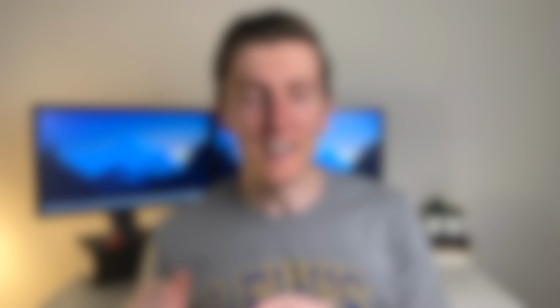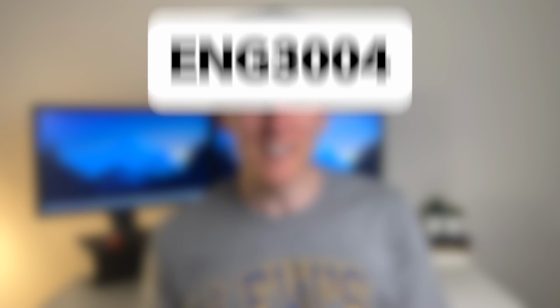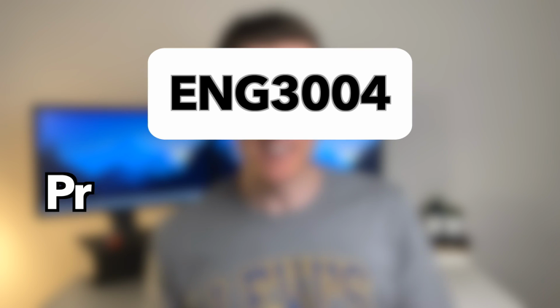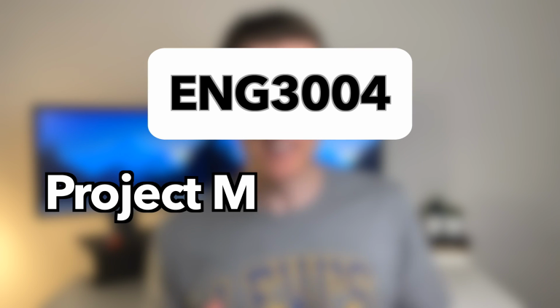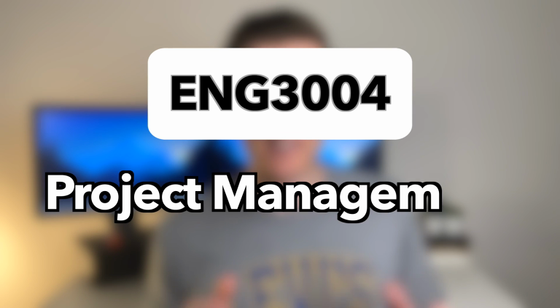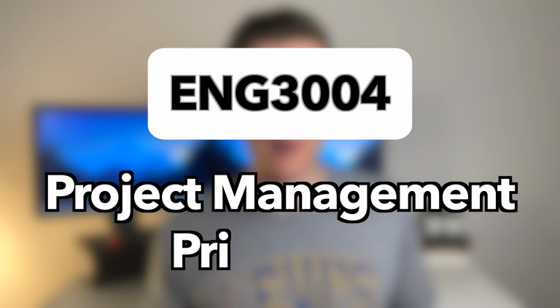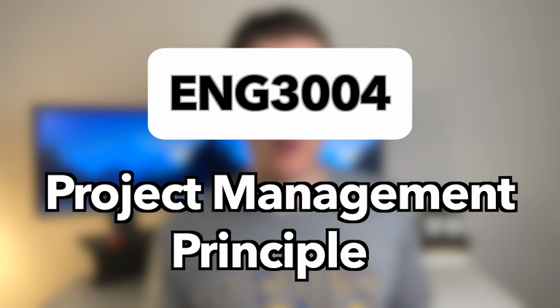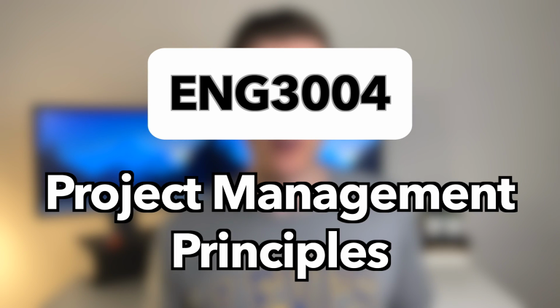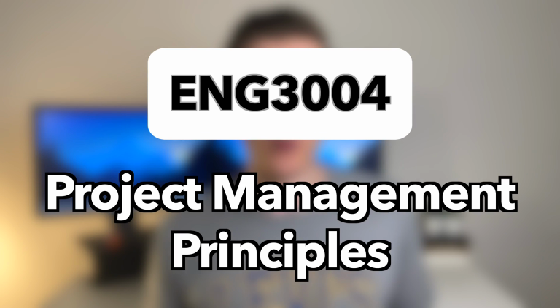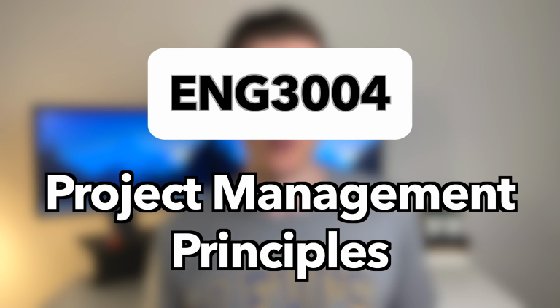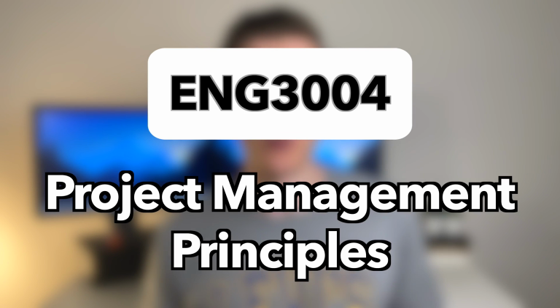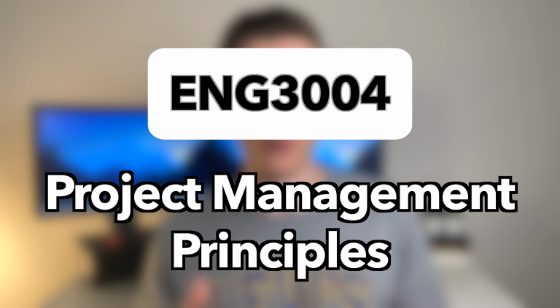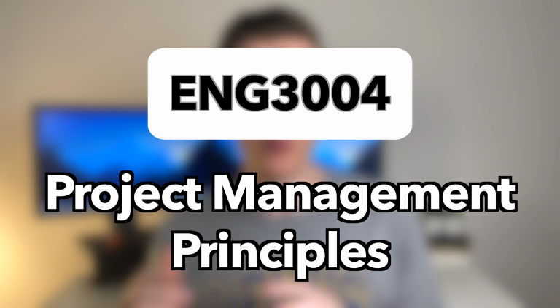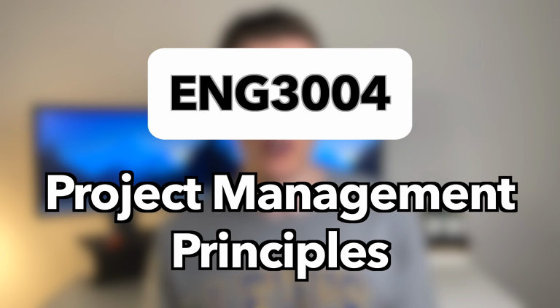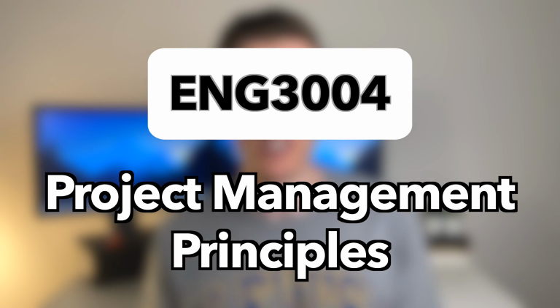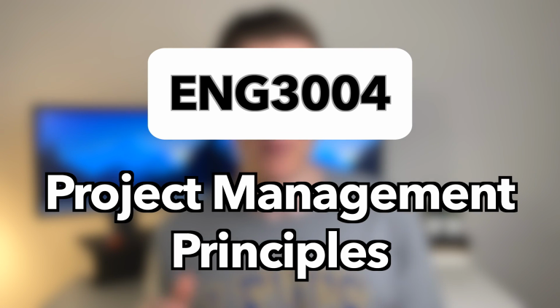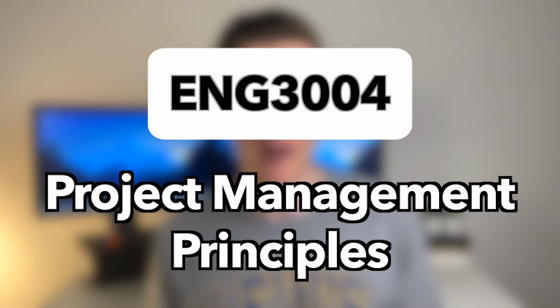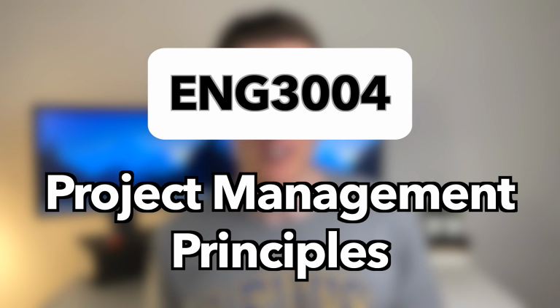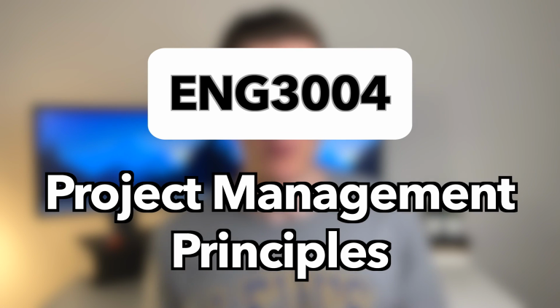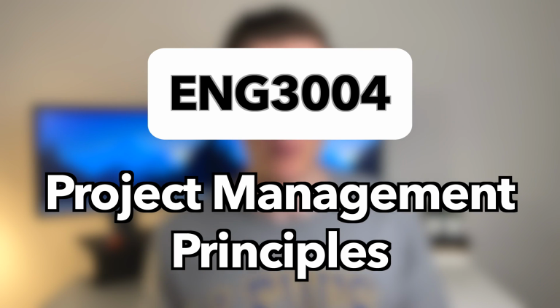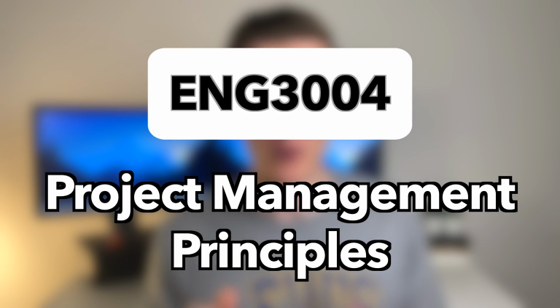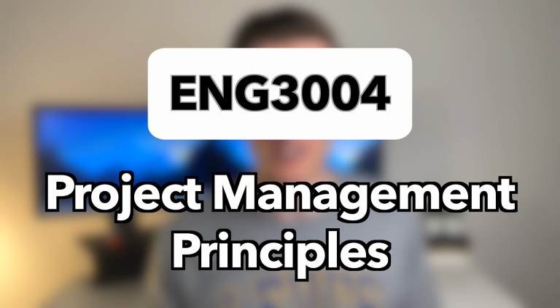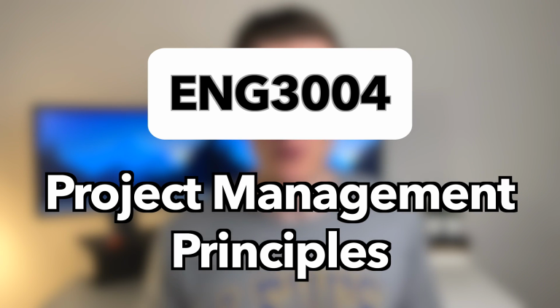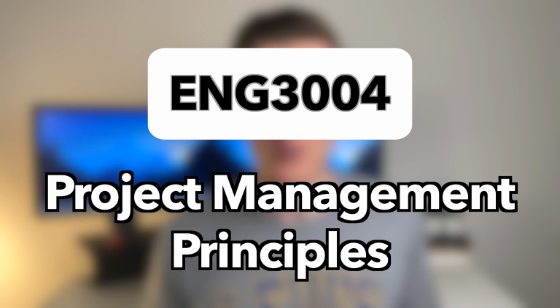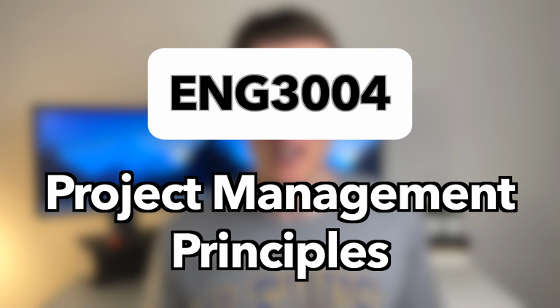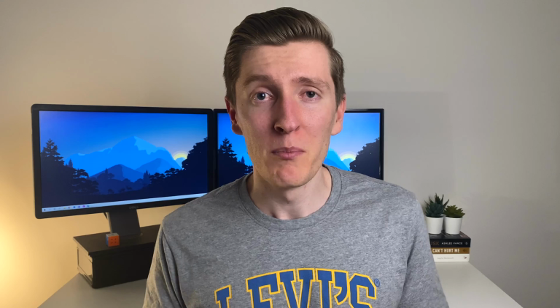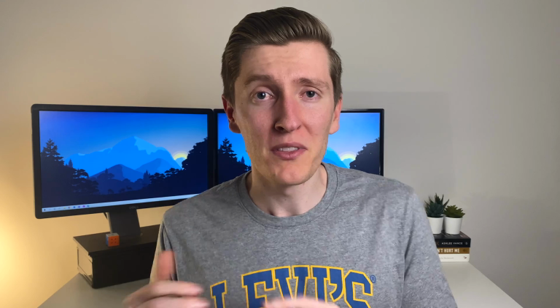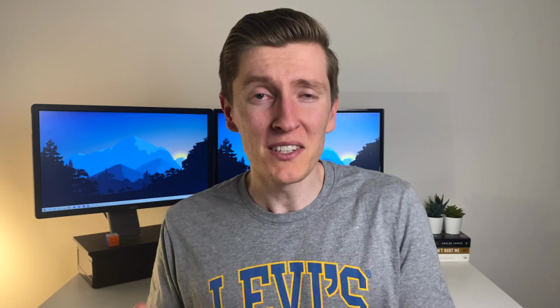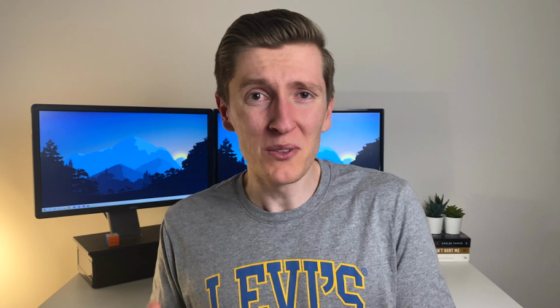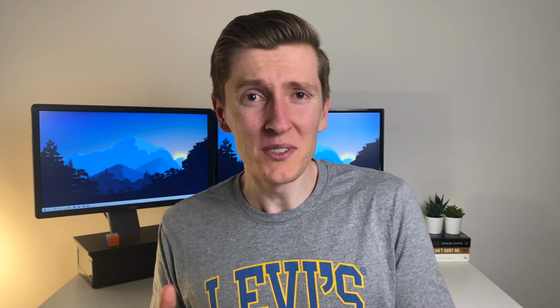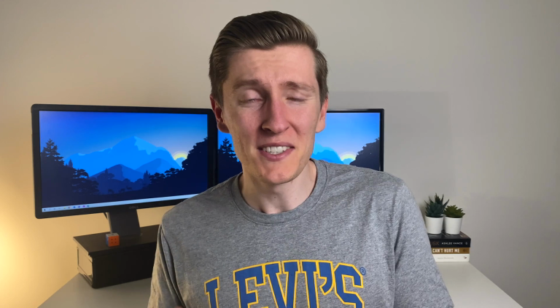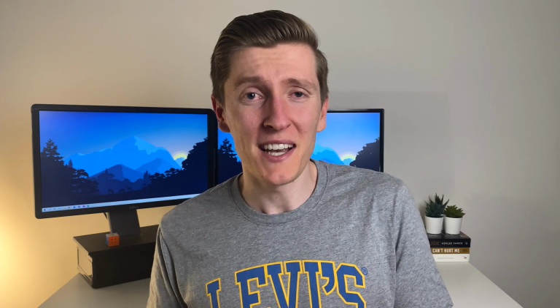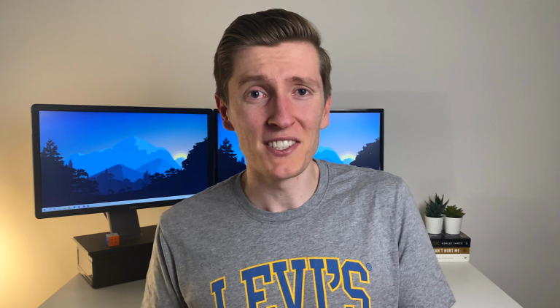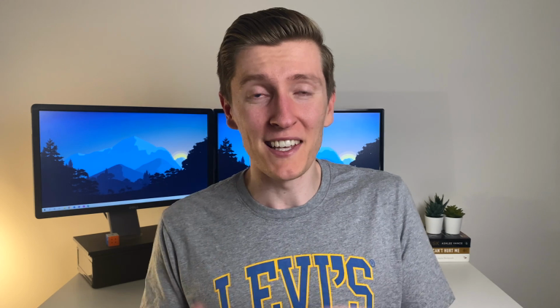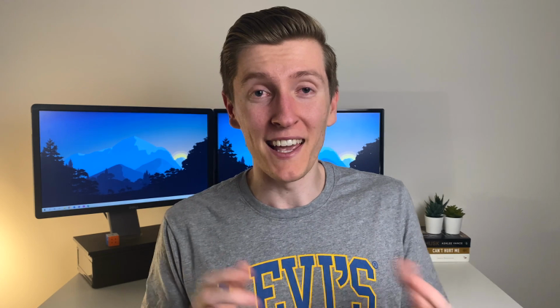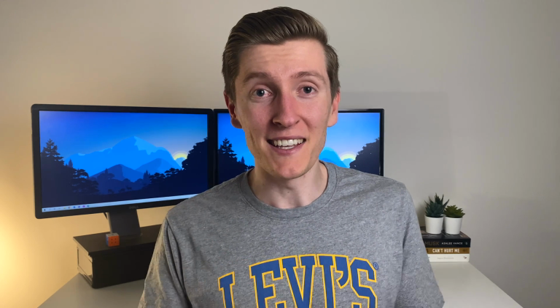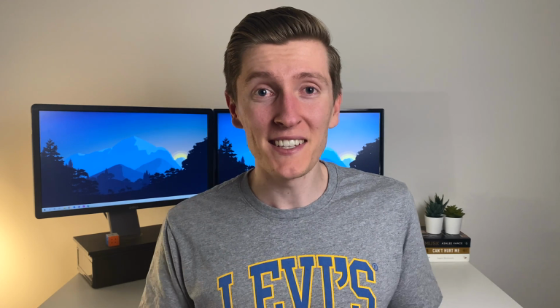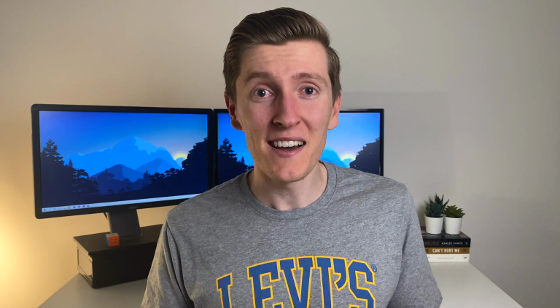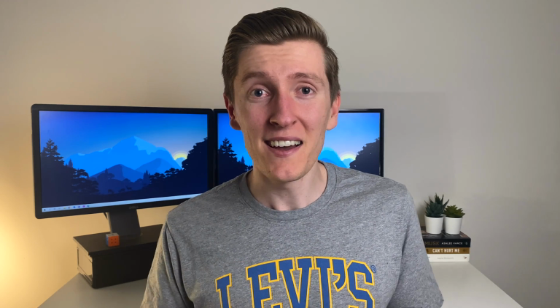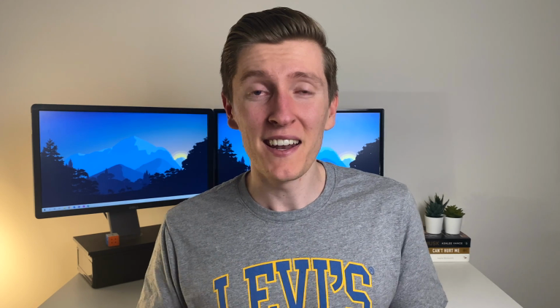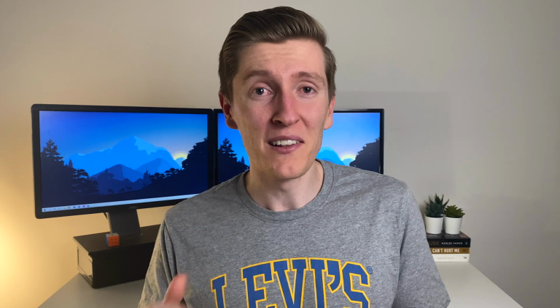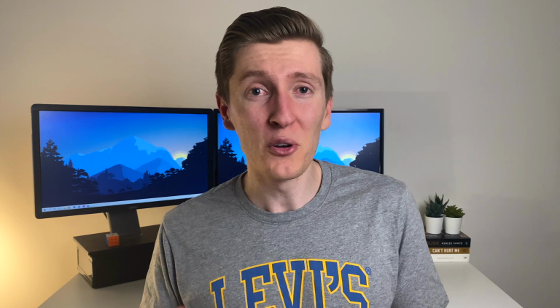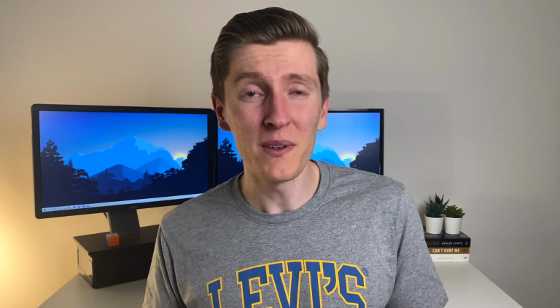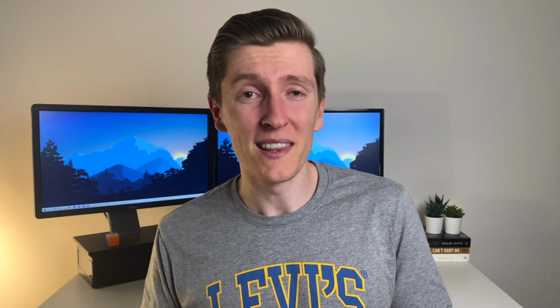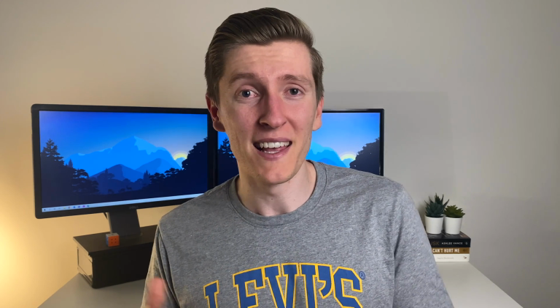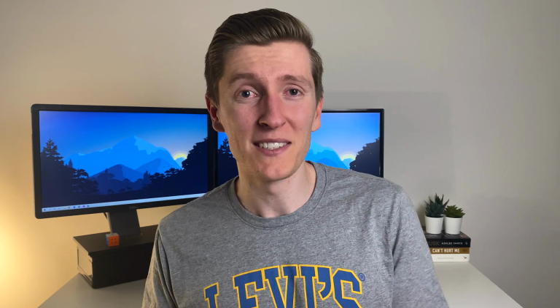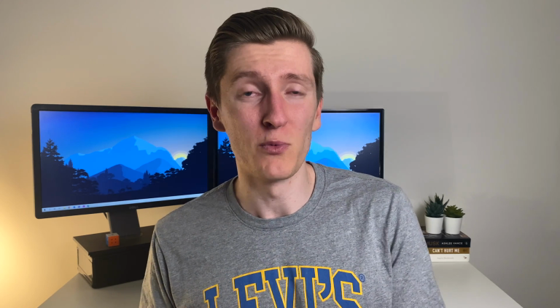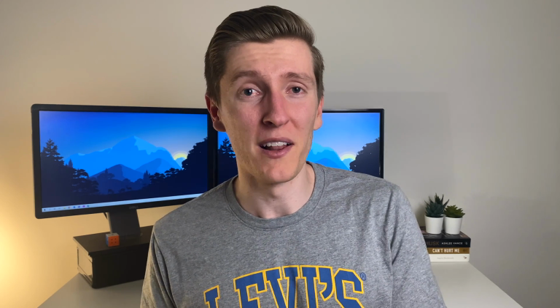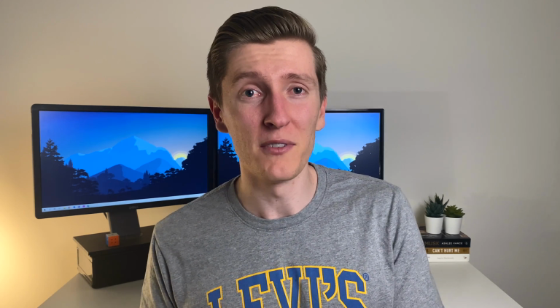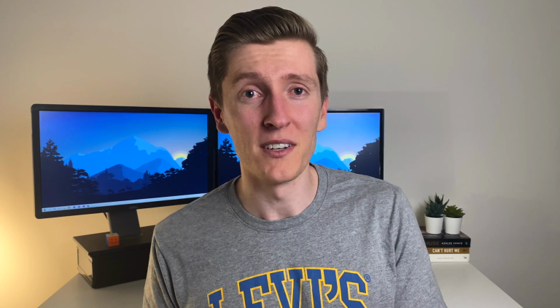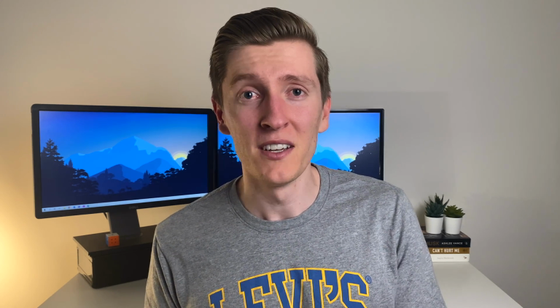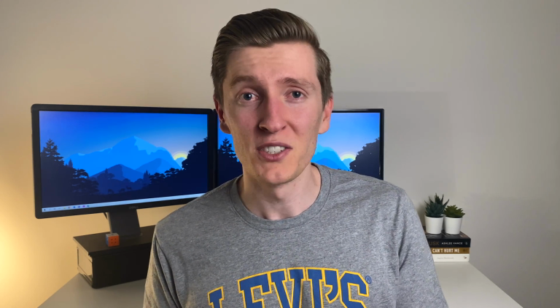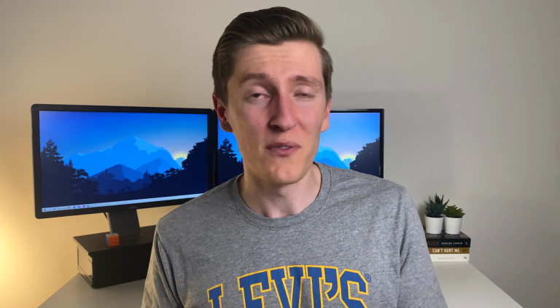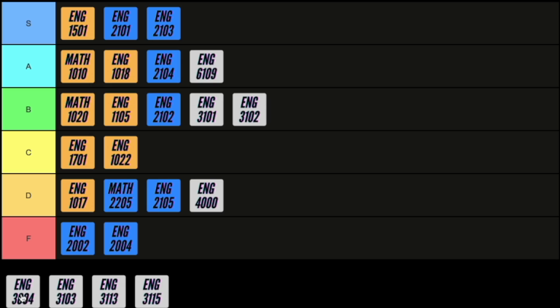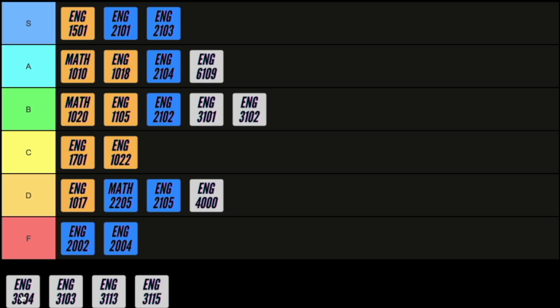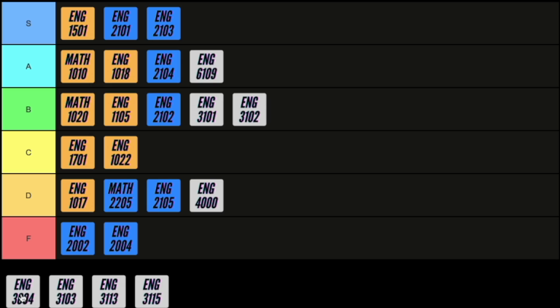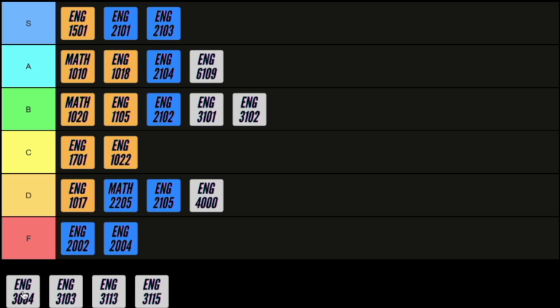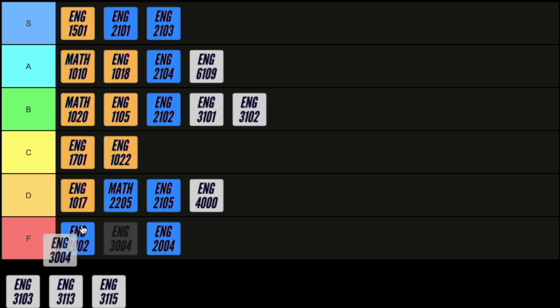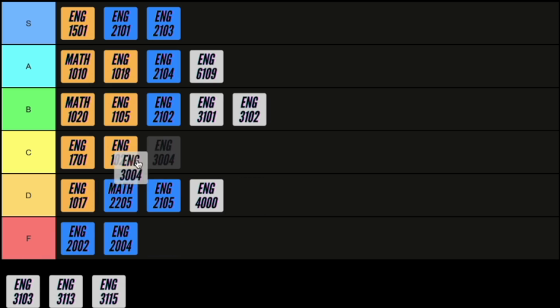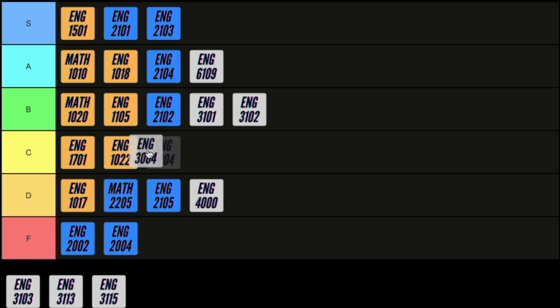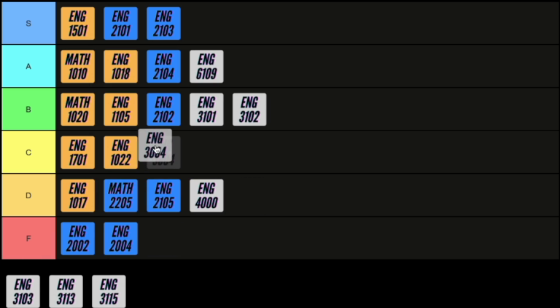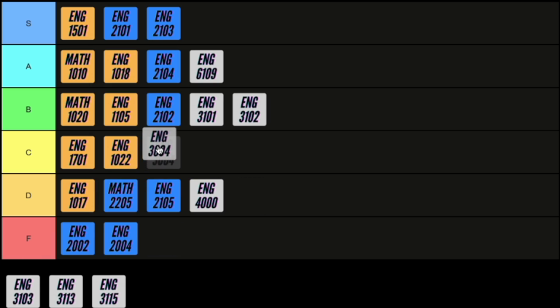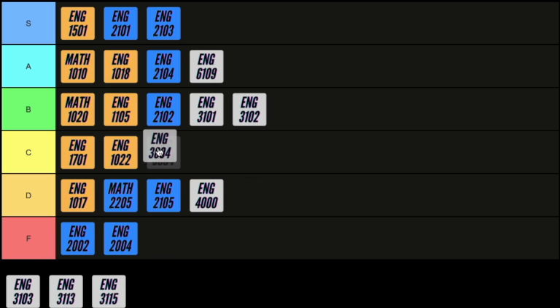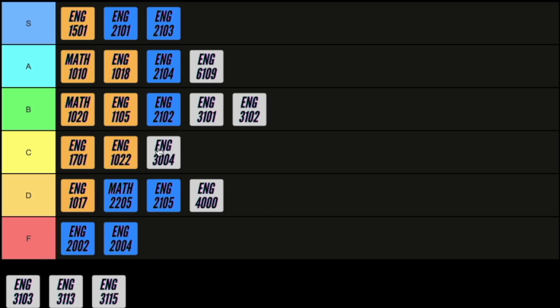Next is a similar course called project management principles, but this course is actually easier and a little bit less relevant, so I'm going to give it a C.